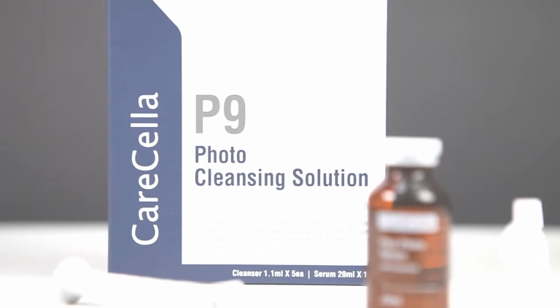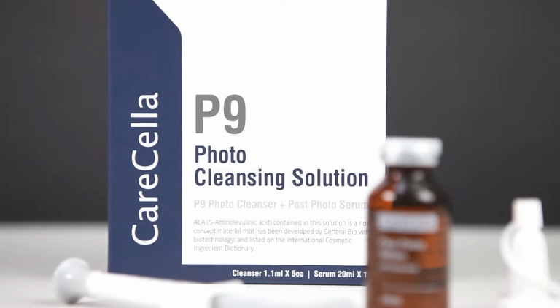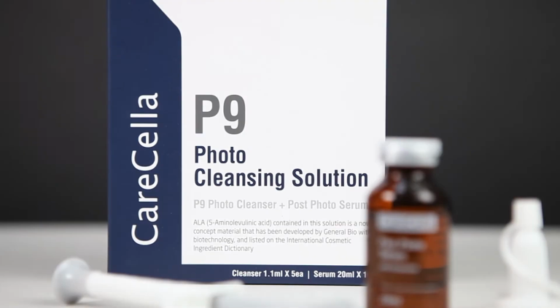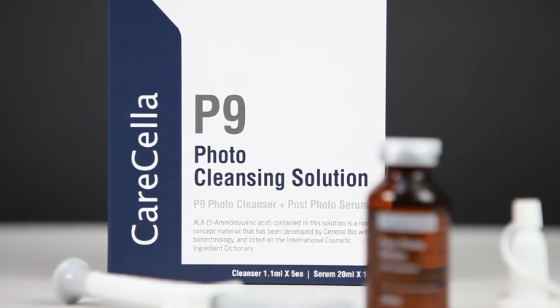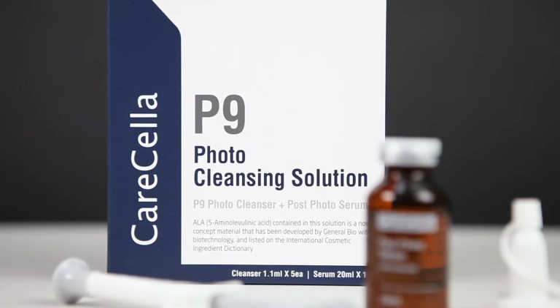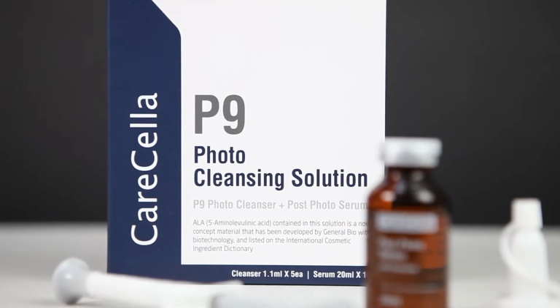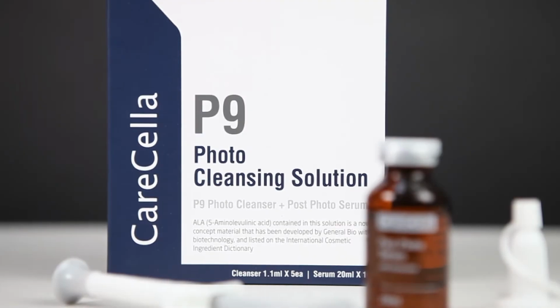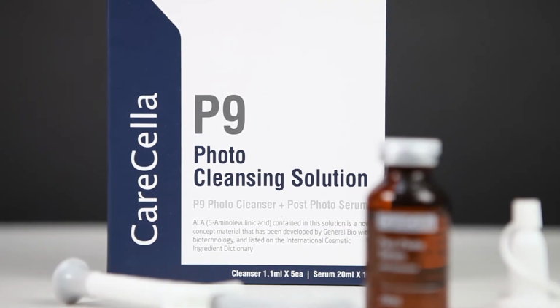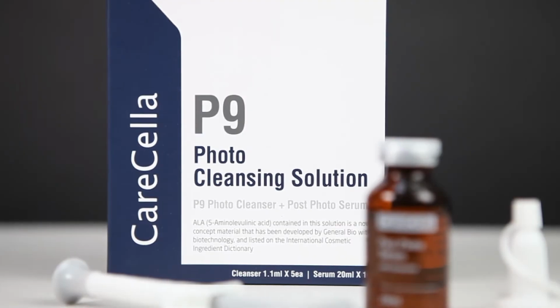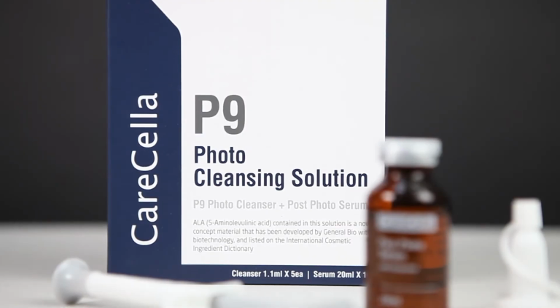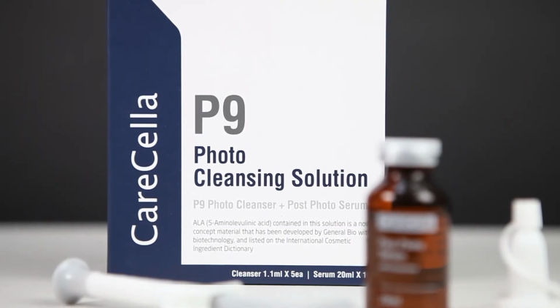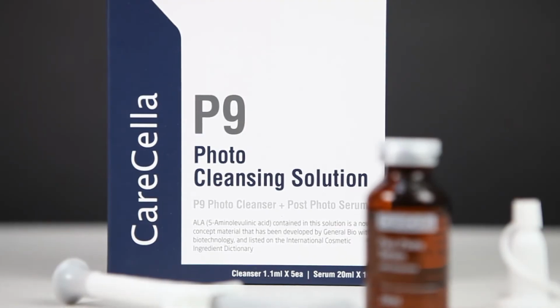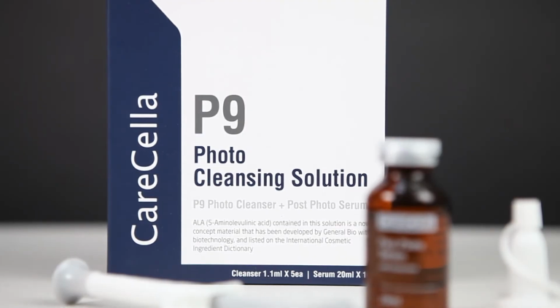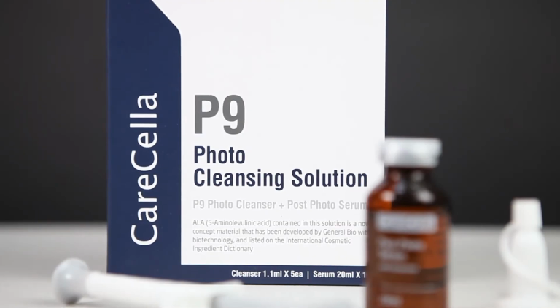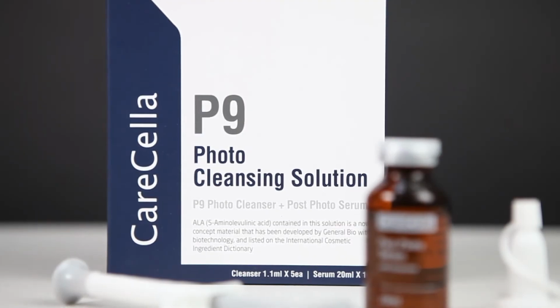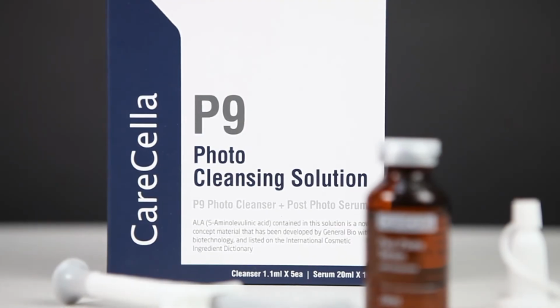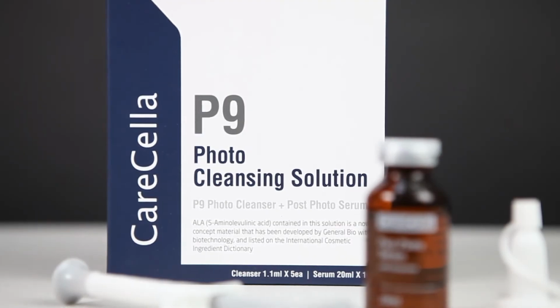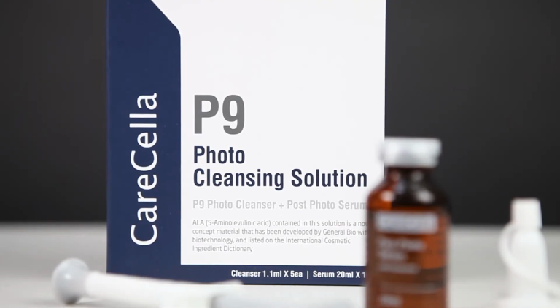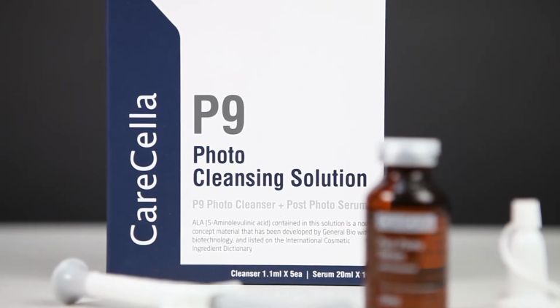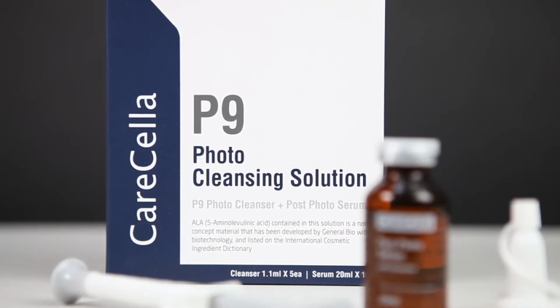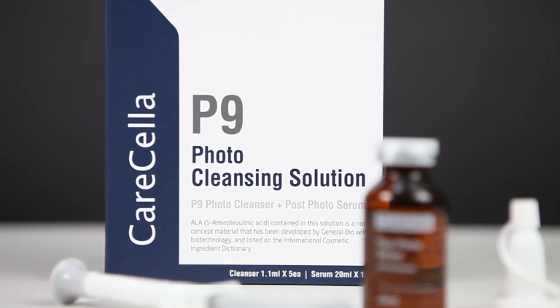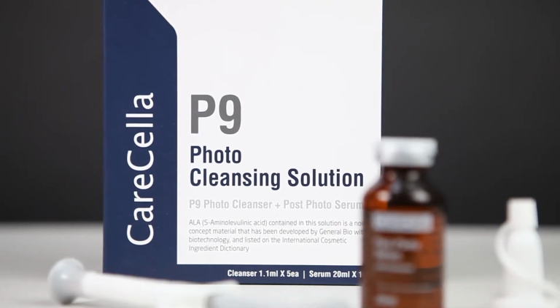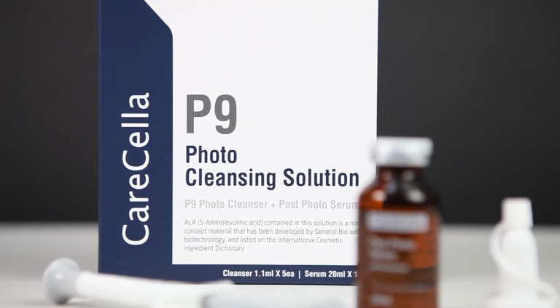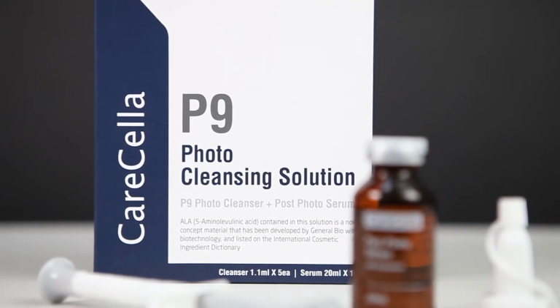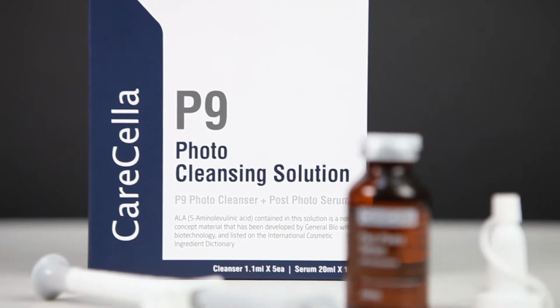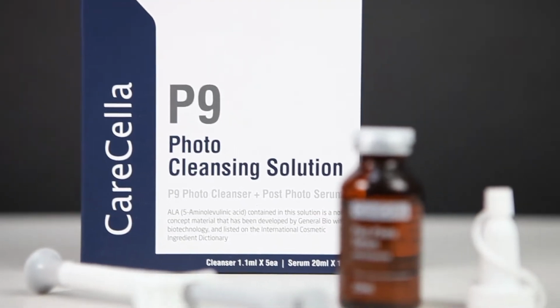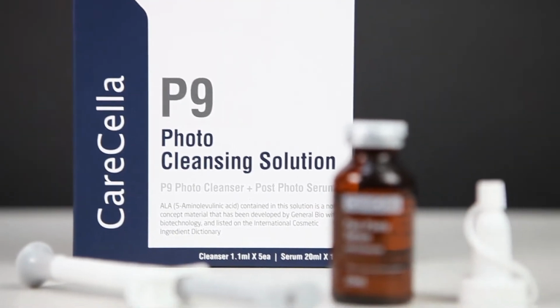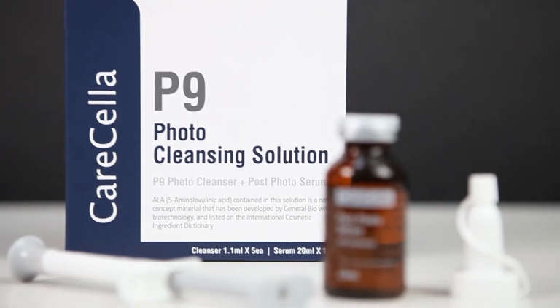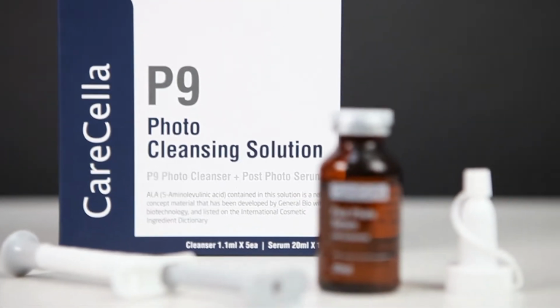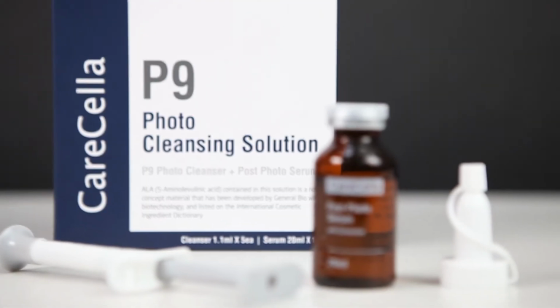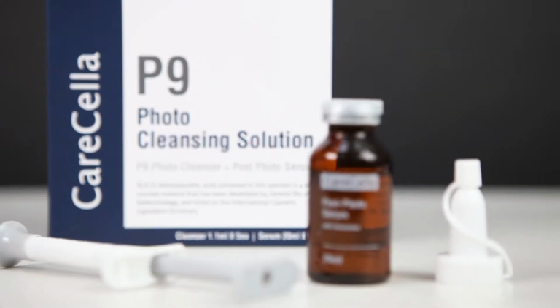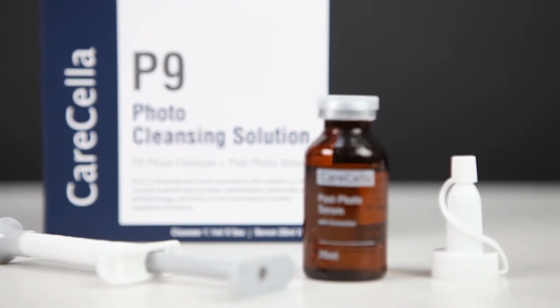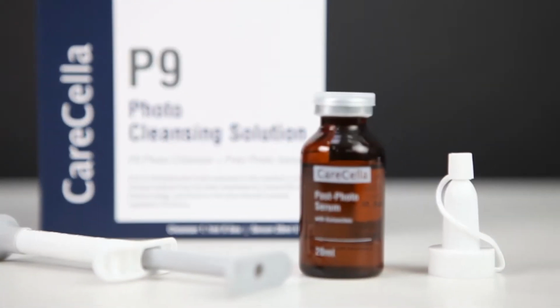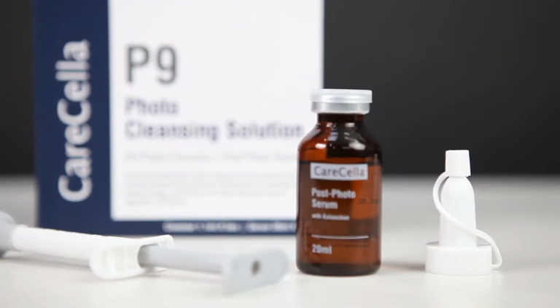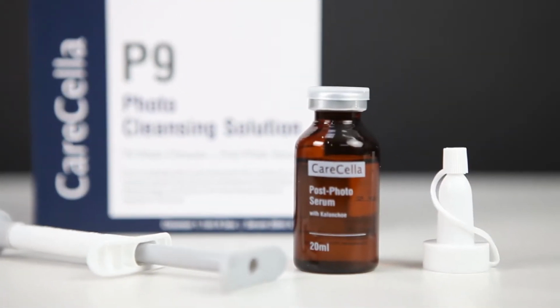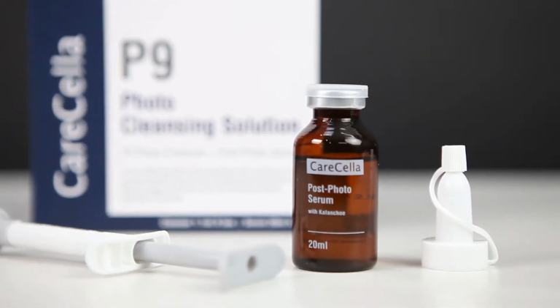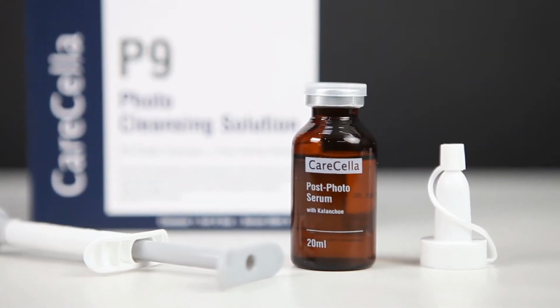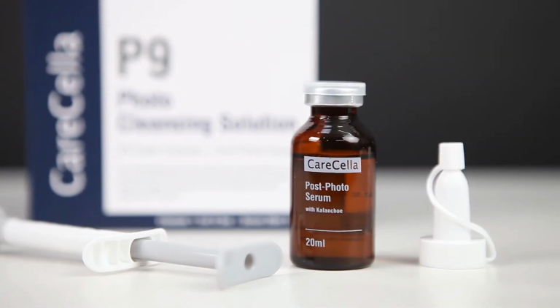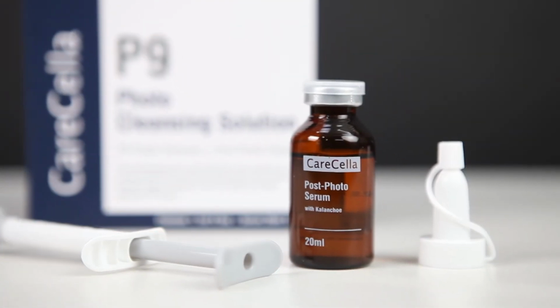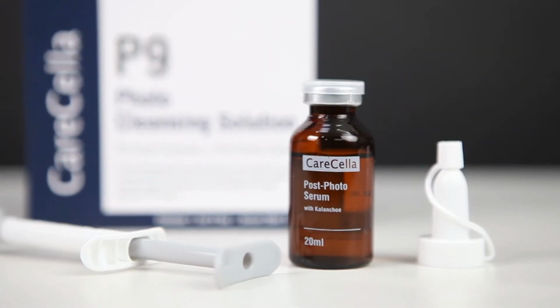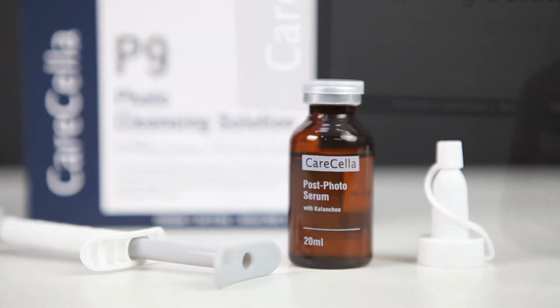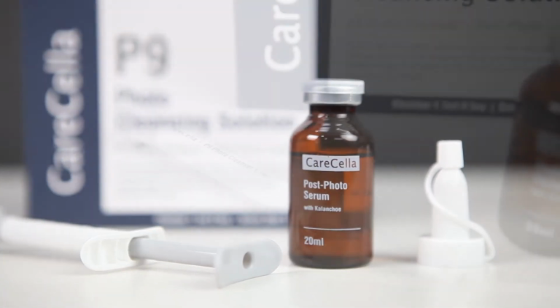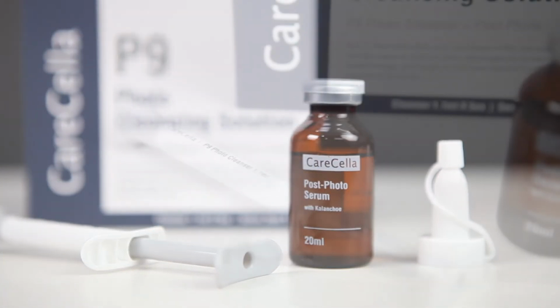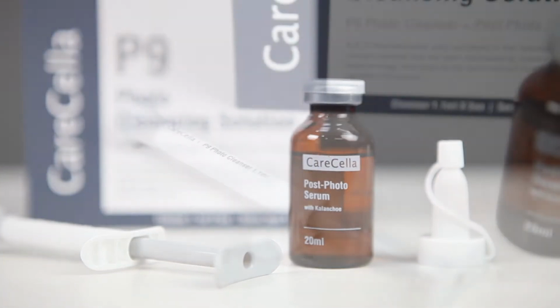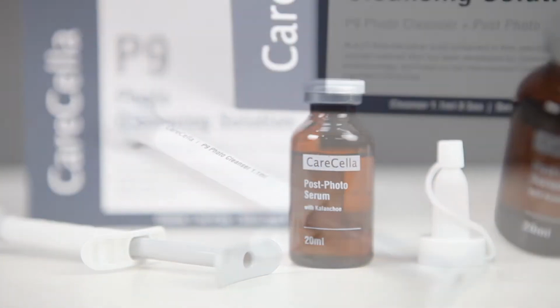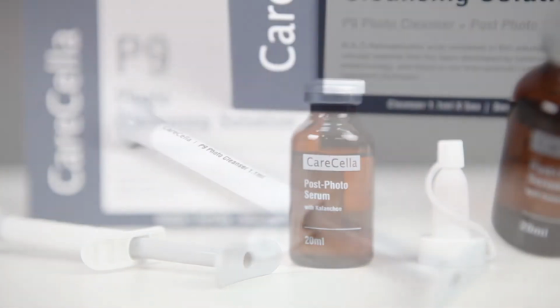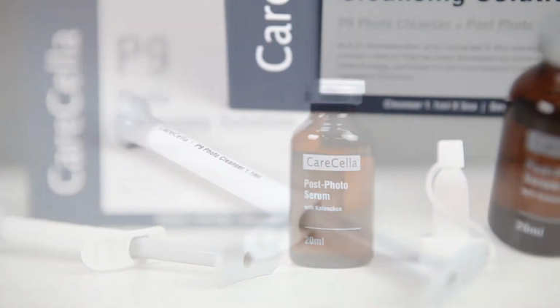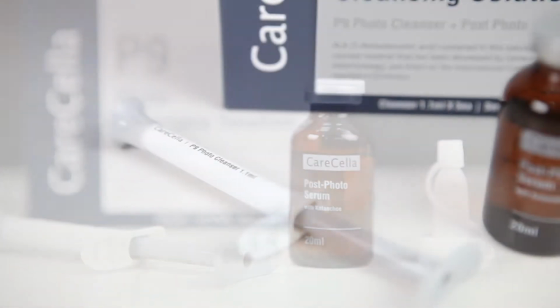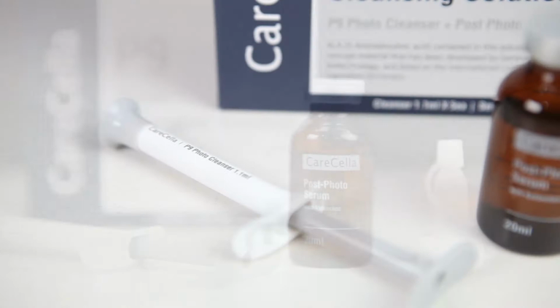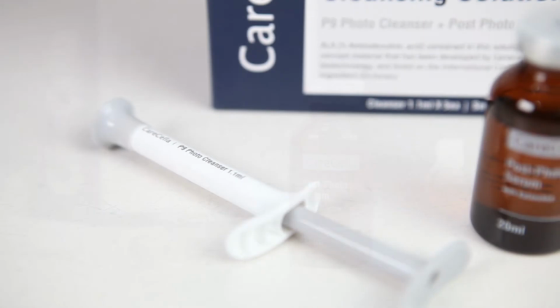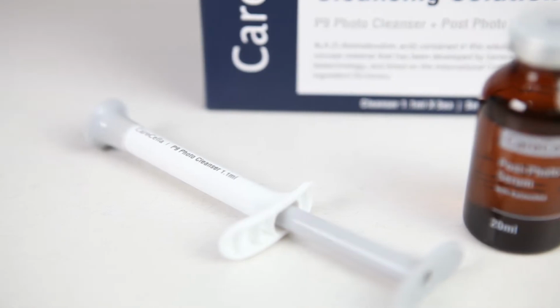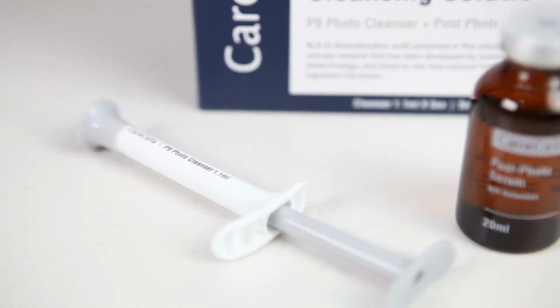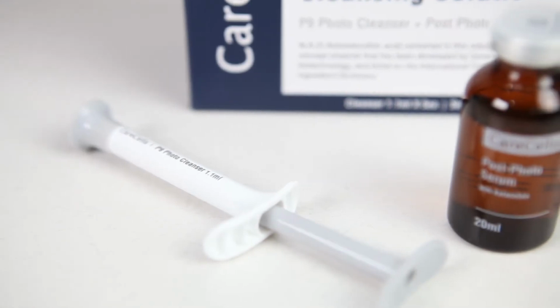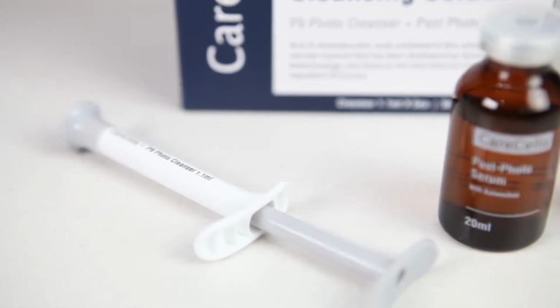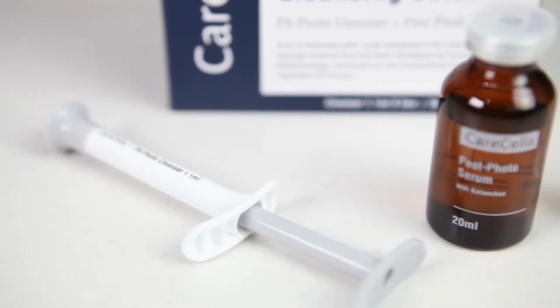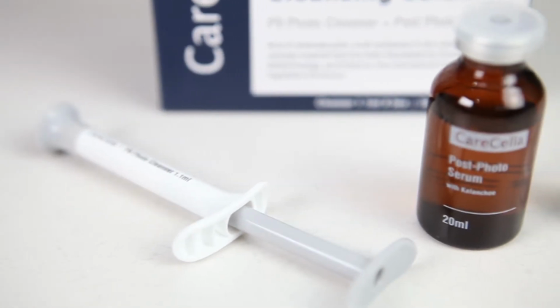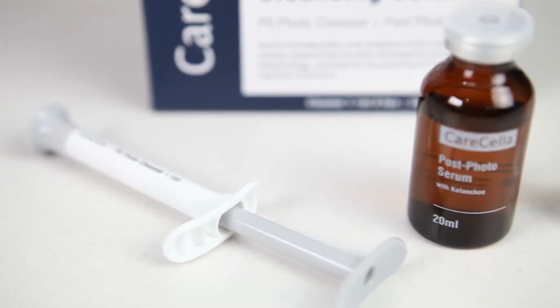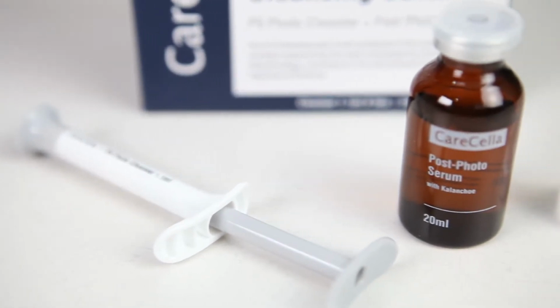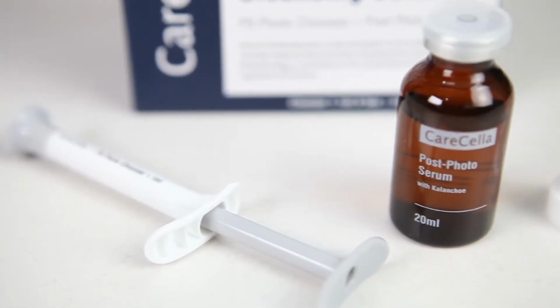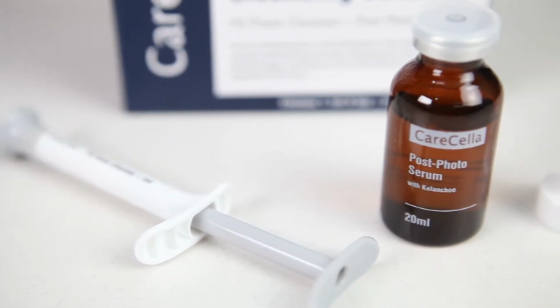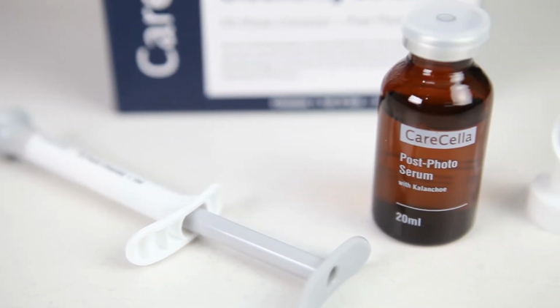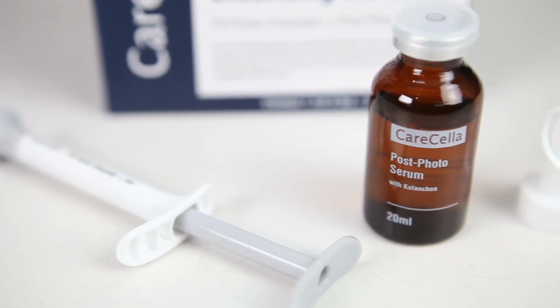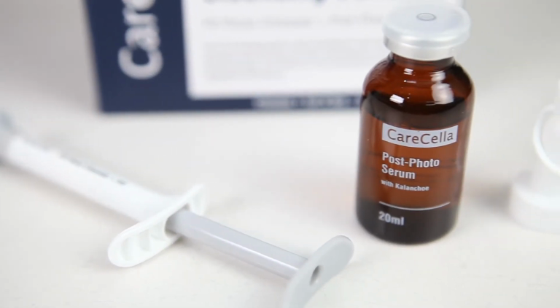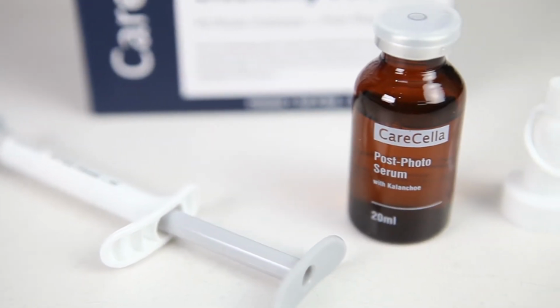P9 Photo Cleansing Solution is a solution that uses ALA and treats acne when applying PDT.